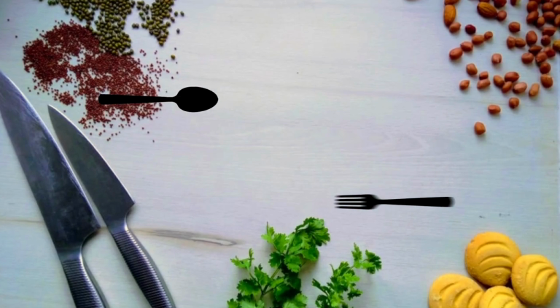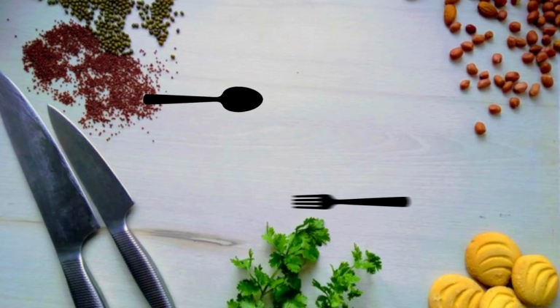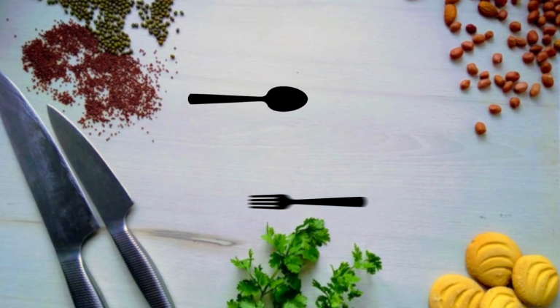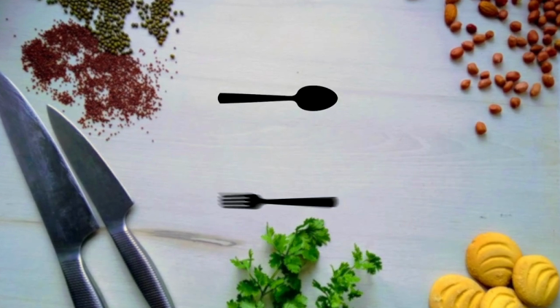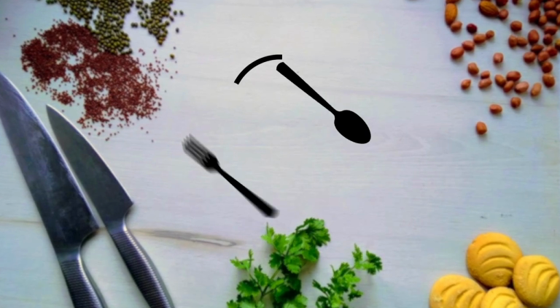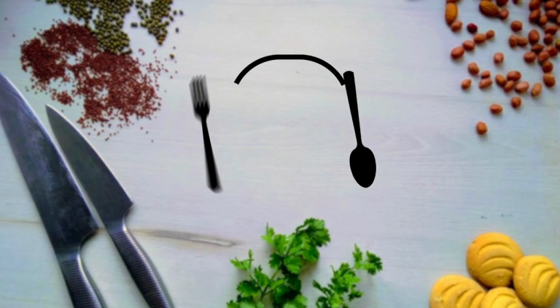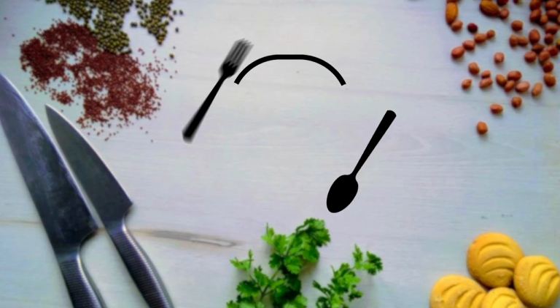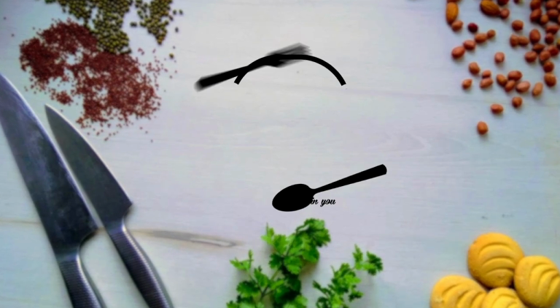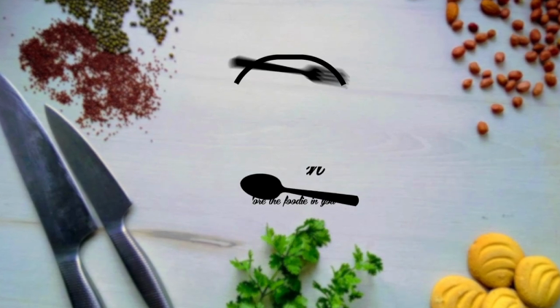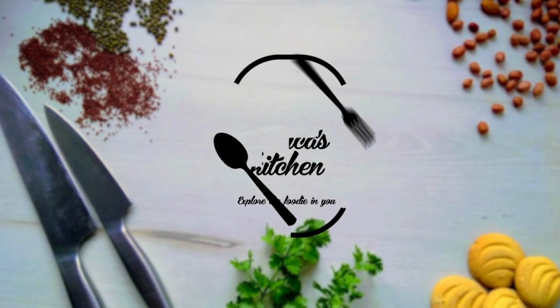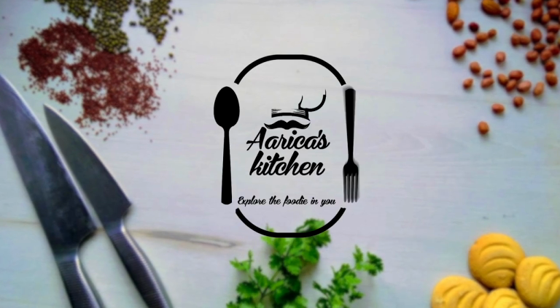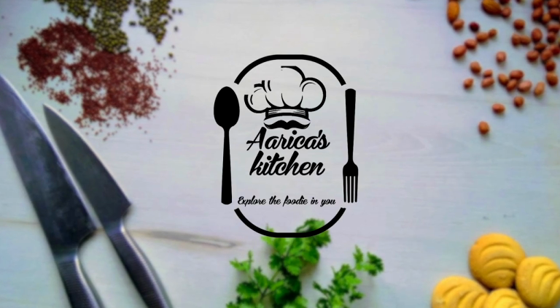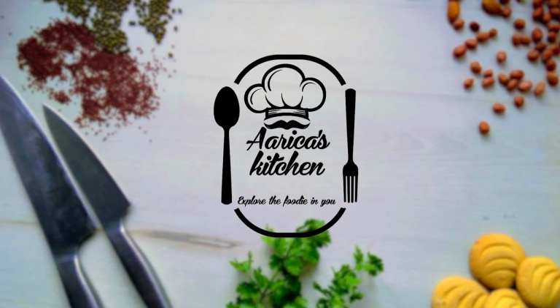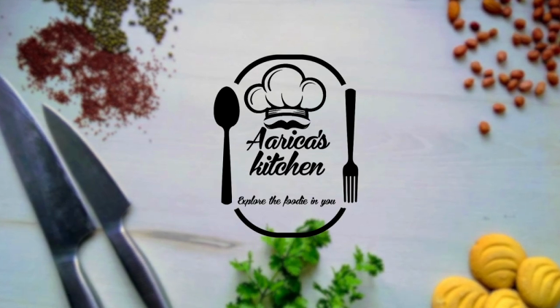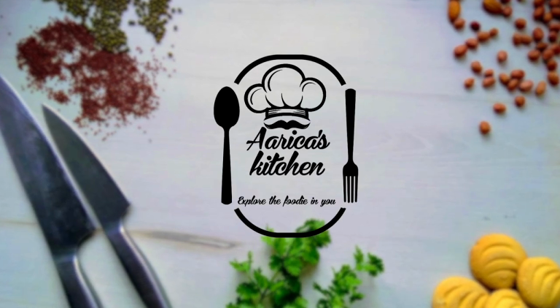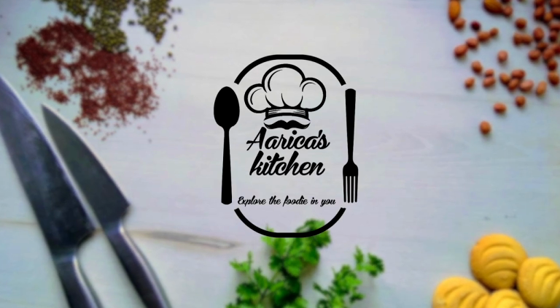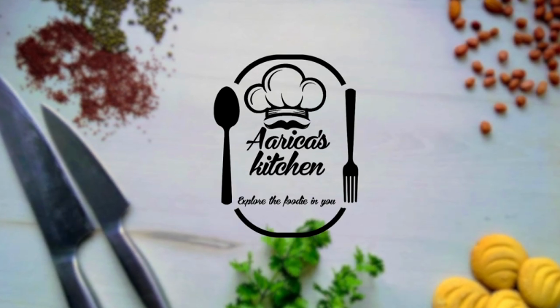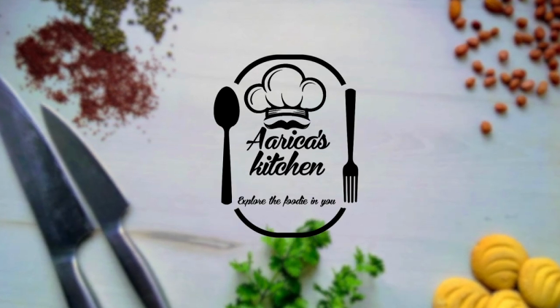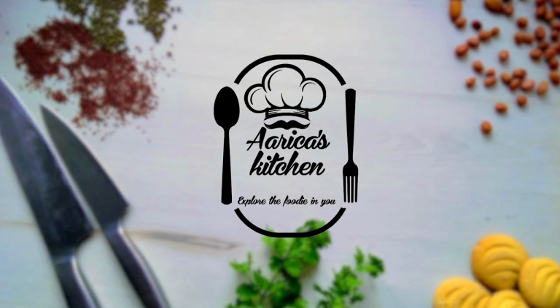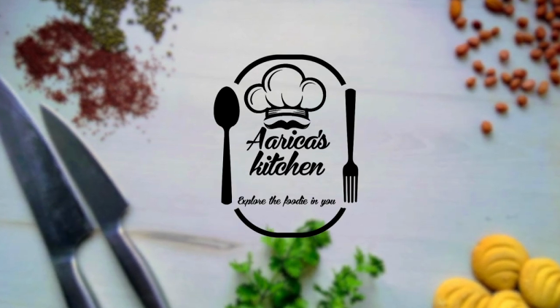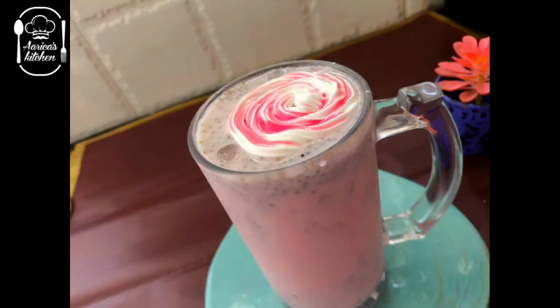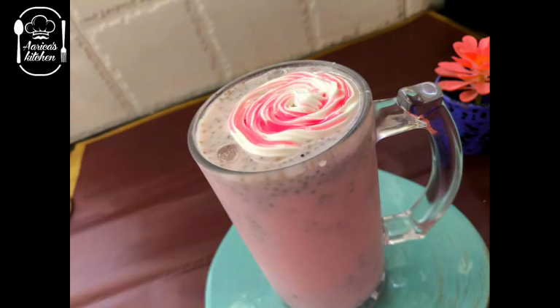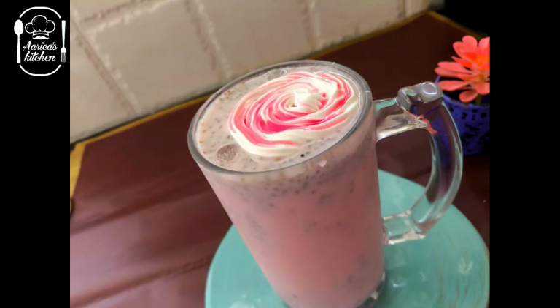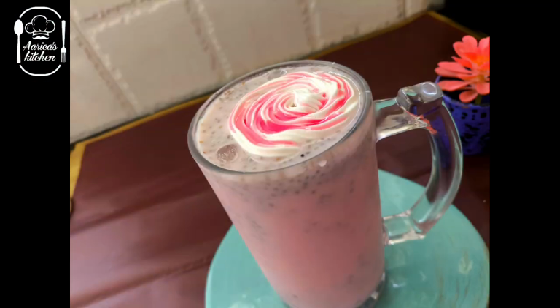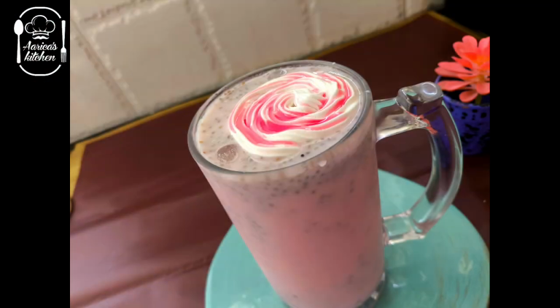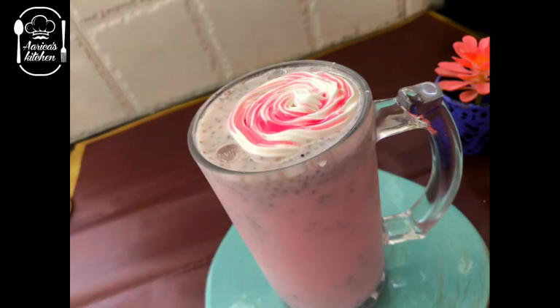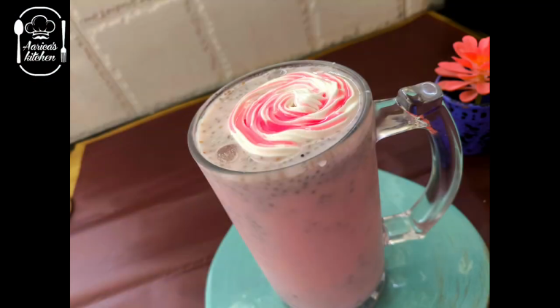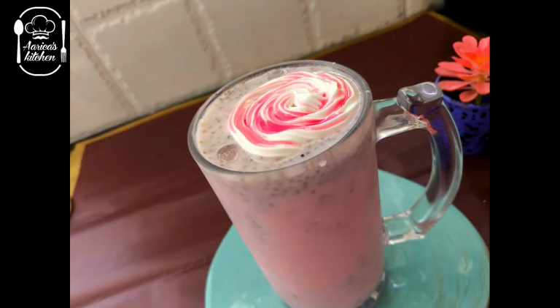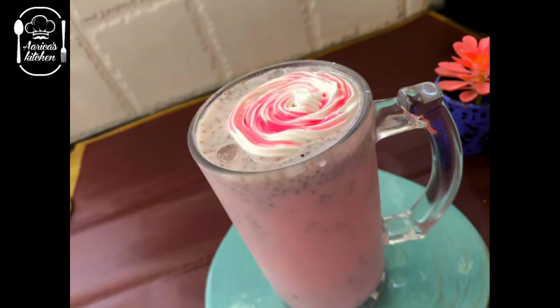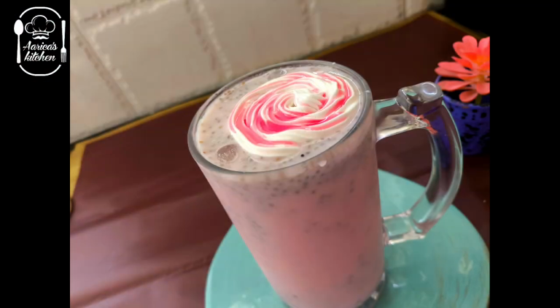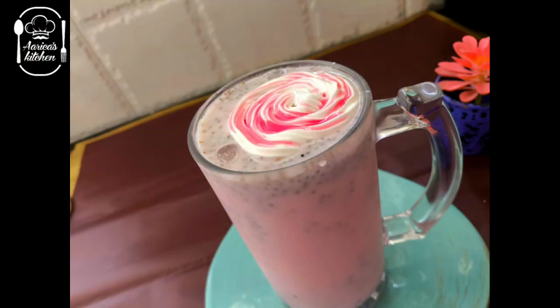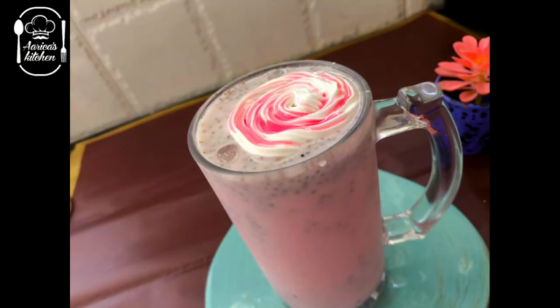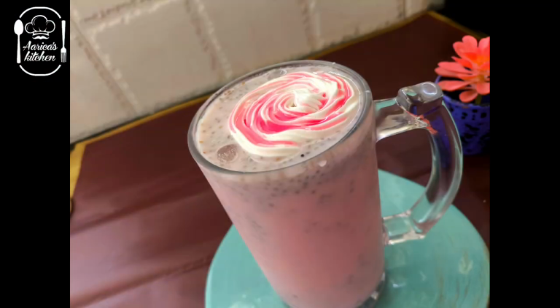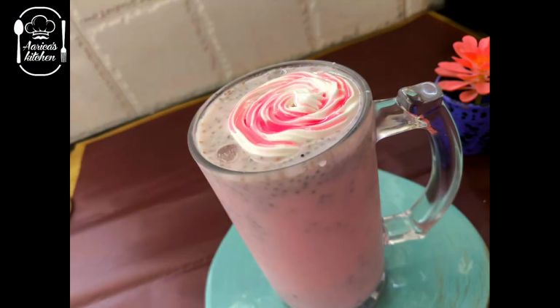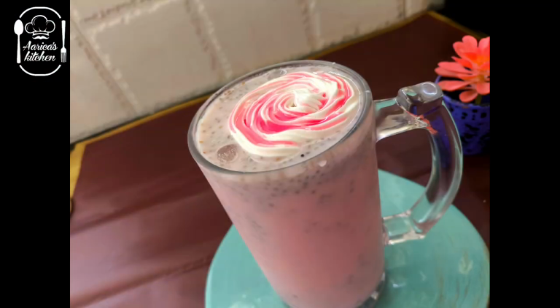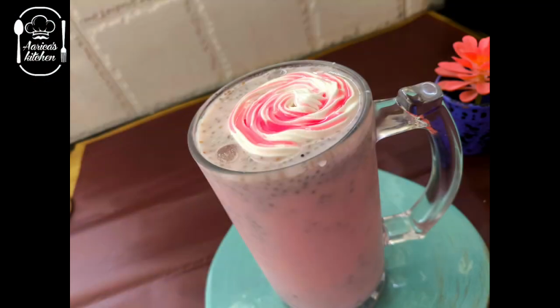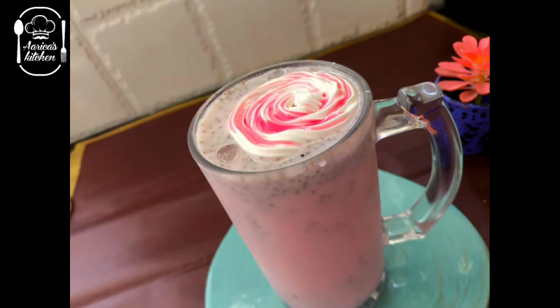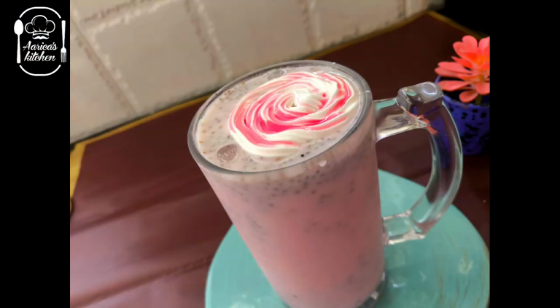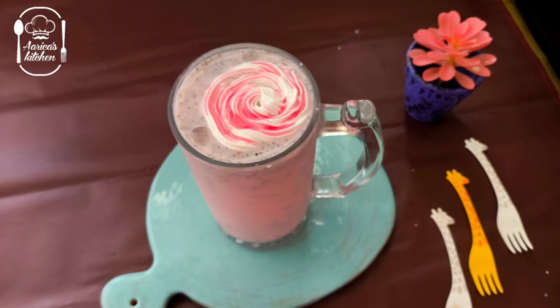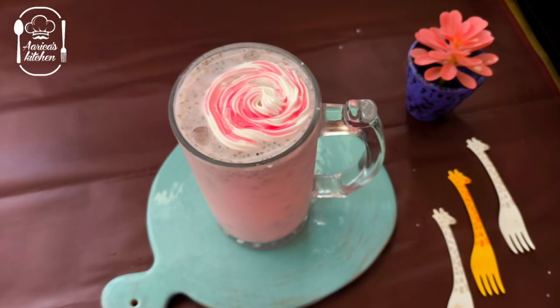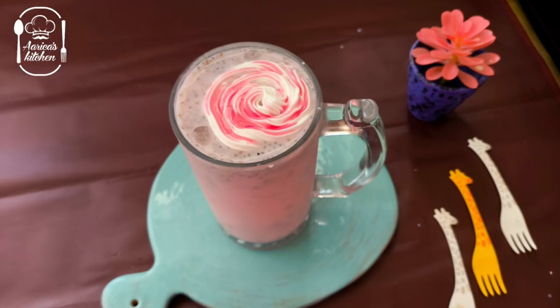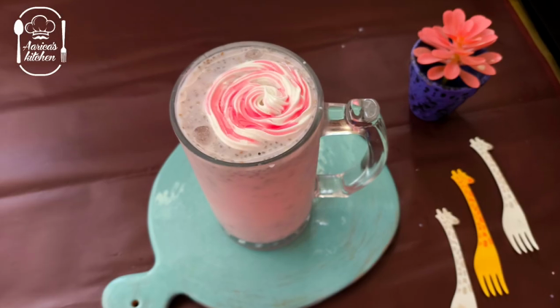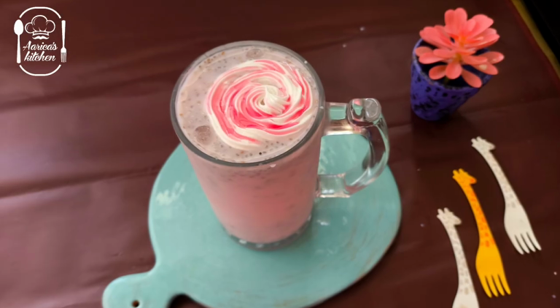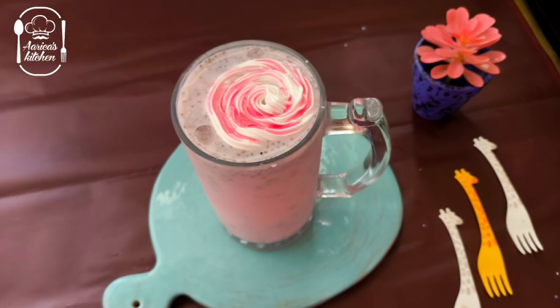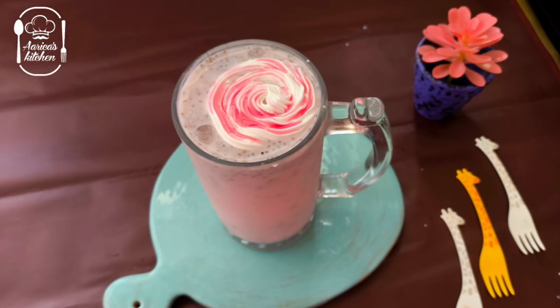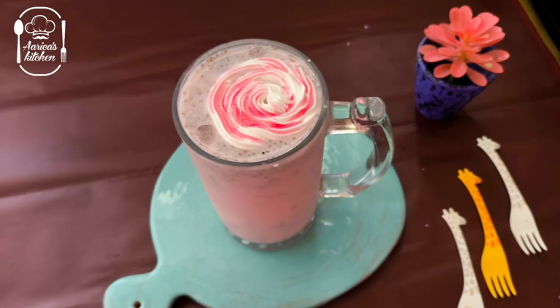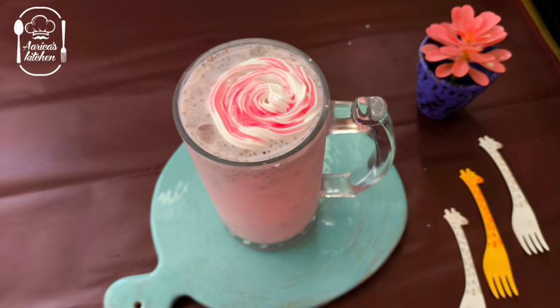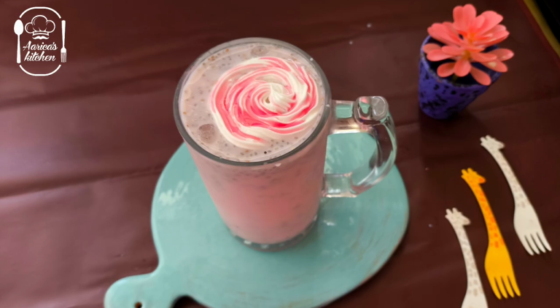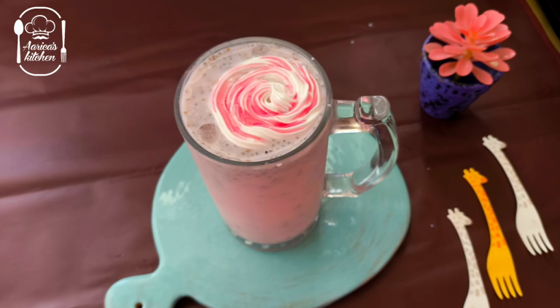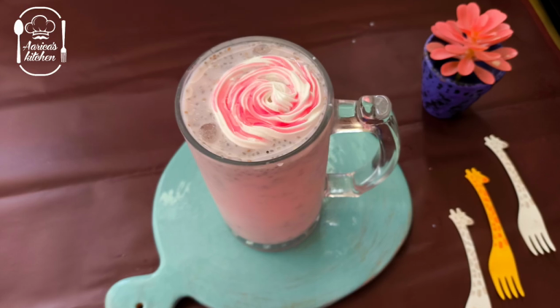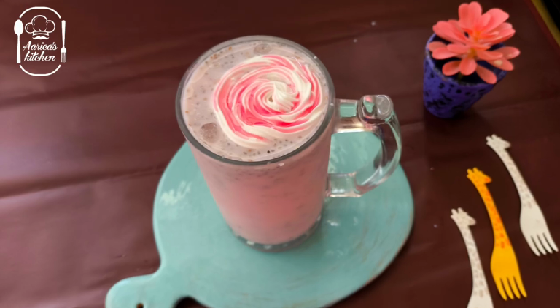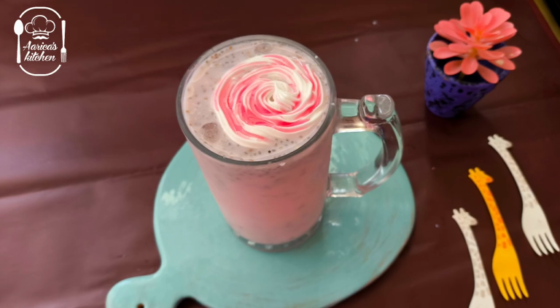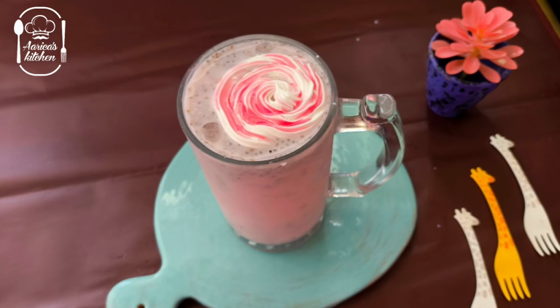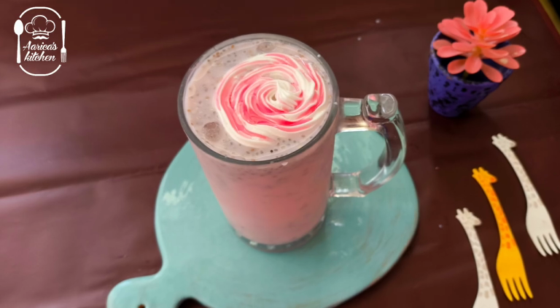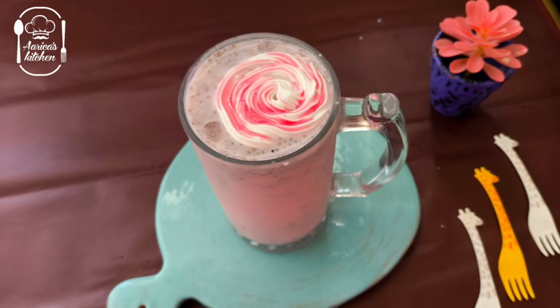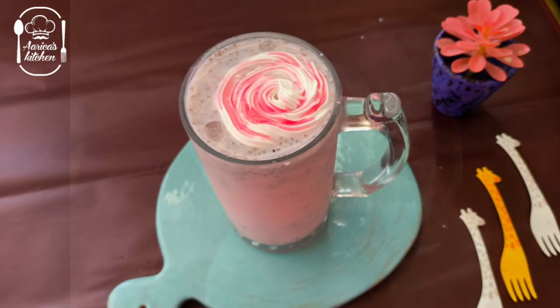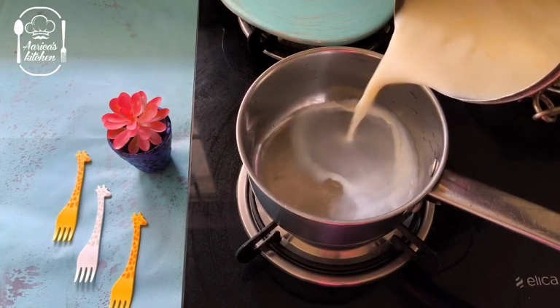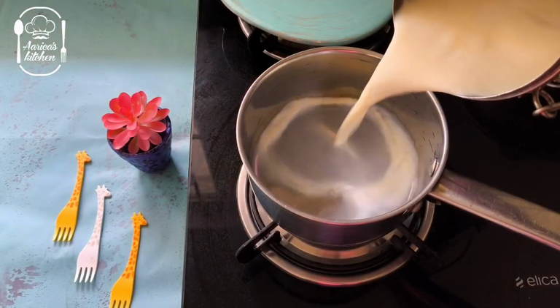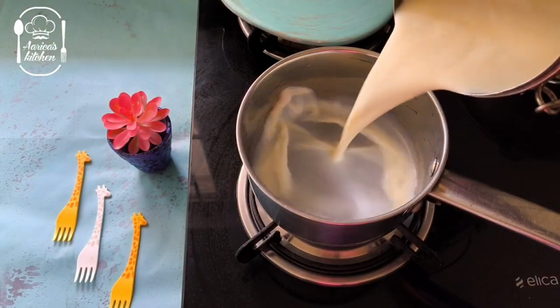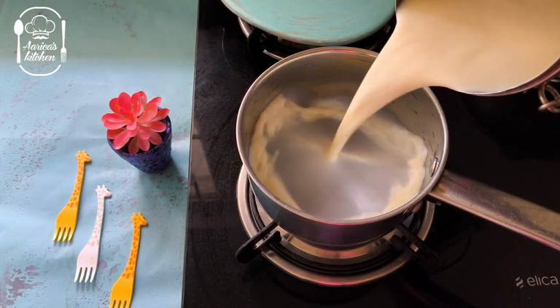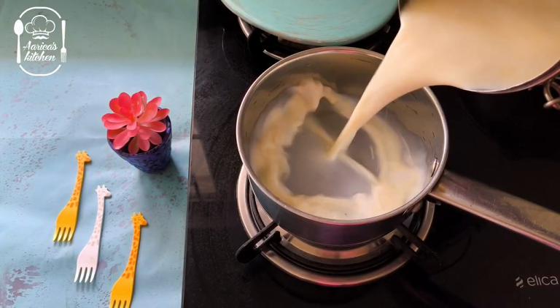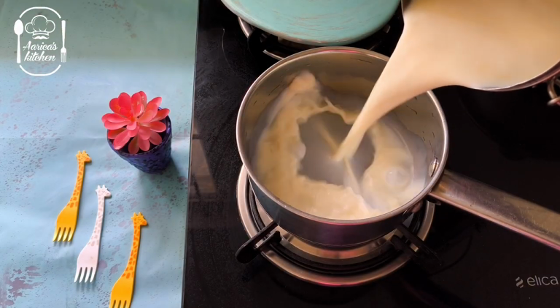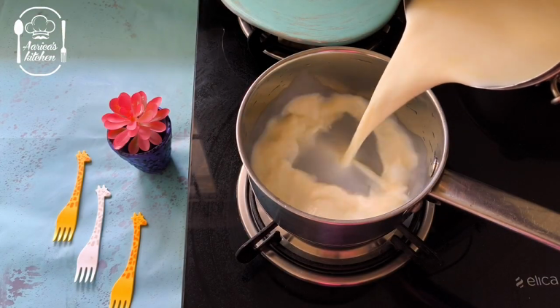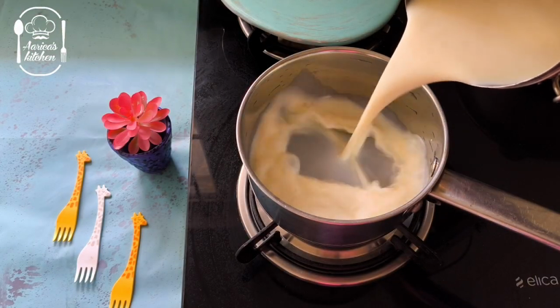Welcome to Arika's Kitchen — Explode the Foodie in You! Now, let's make an extra wine. It's very good to taste.